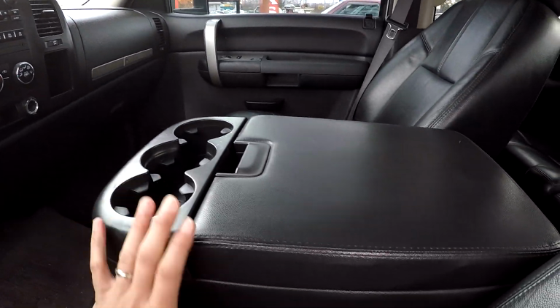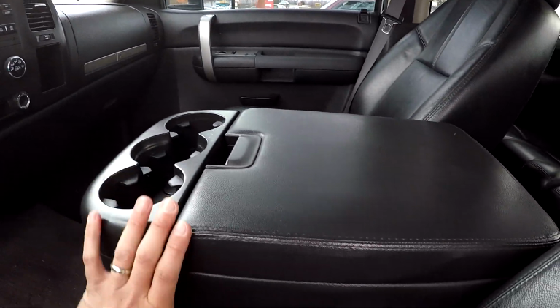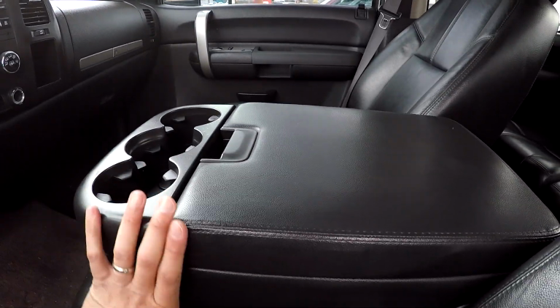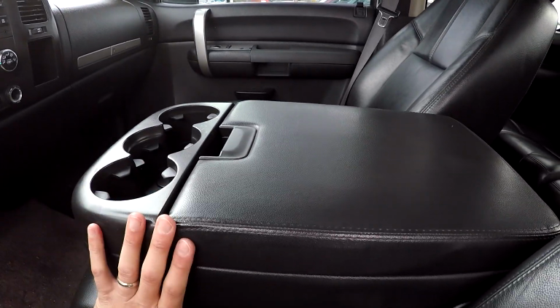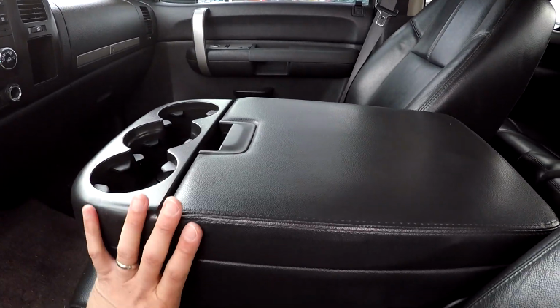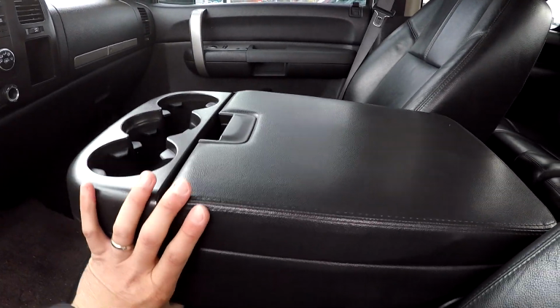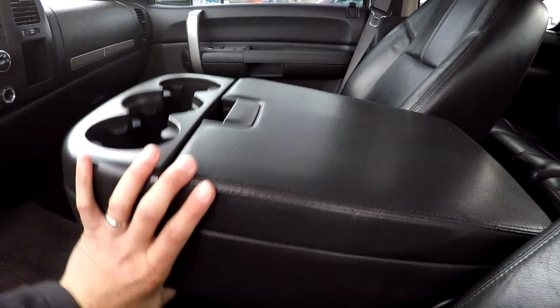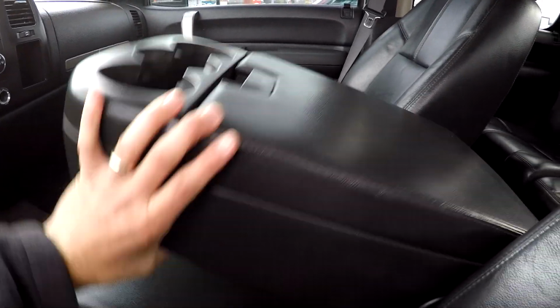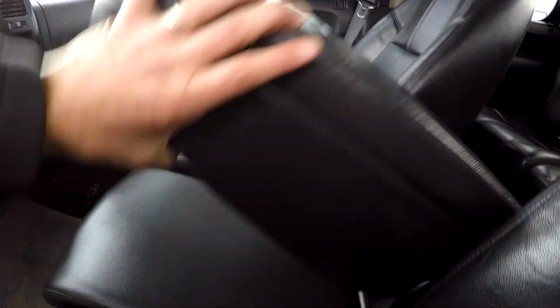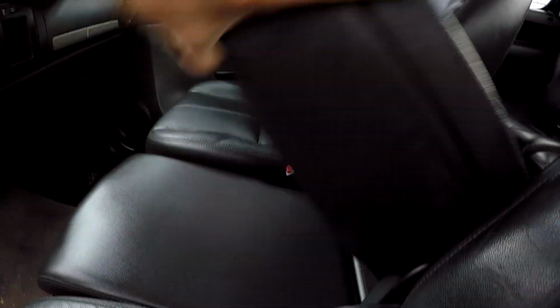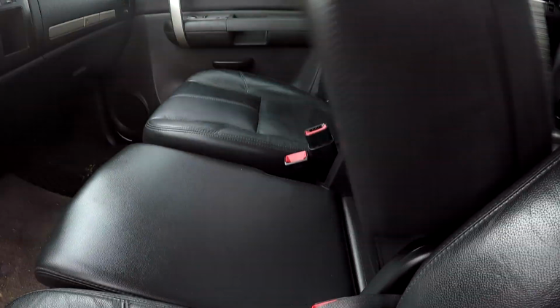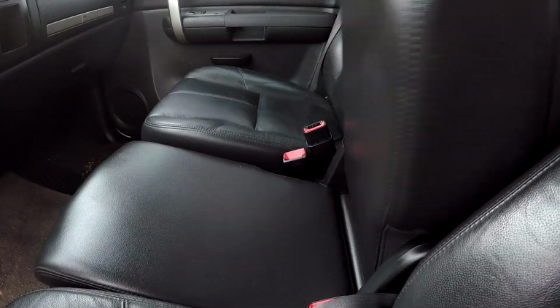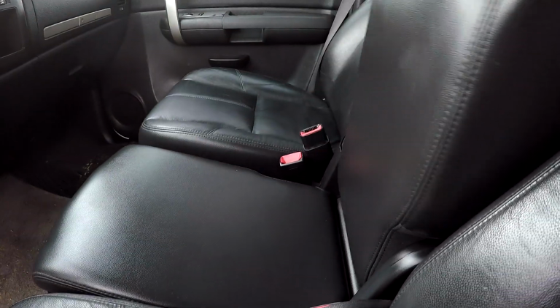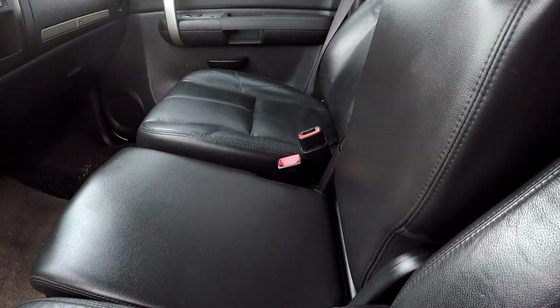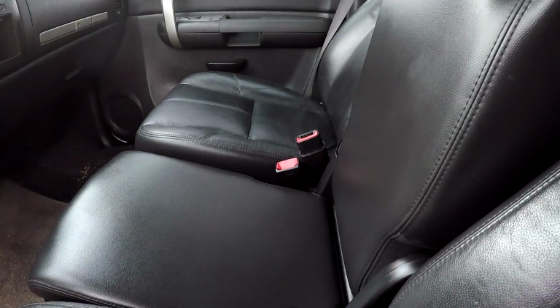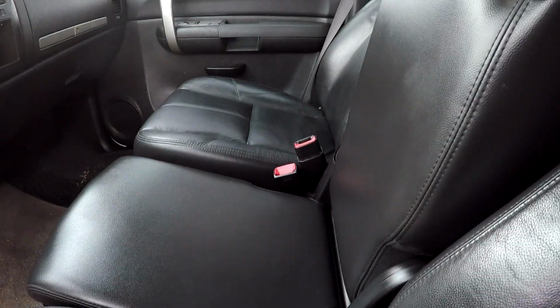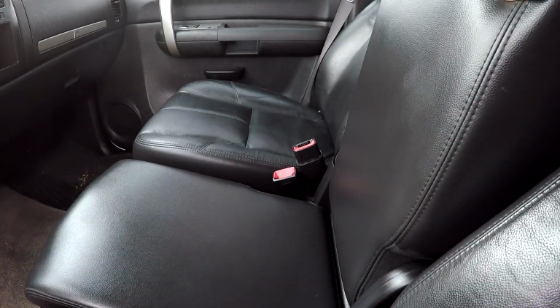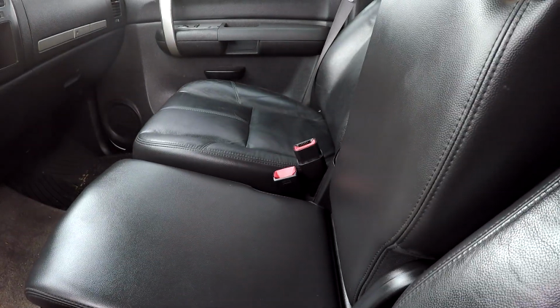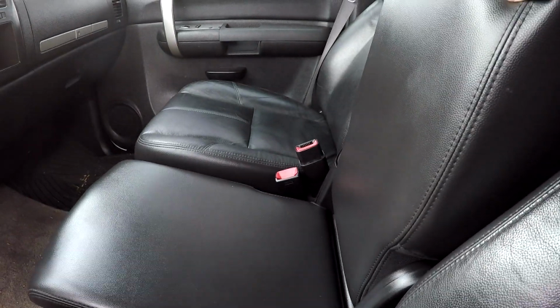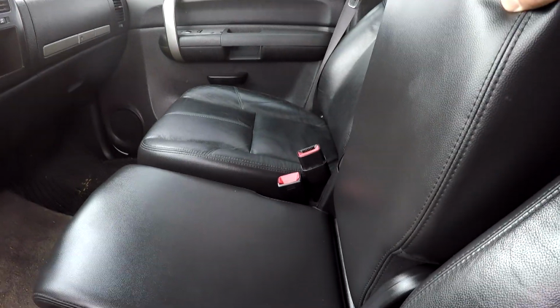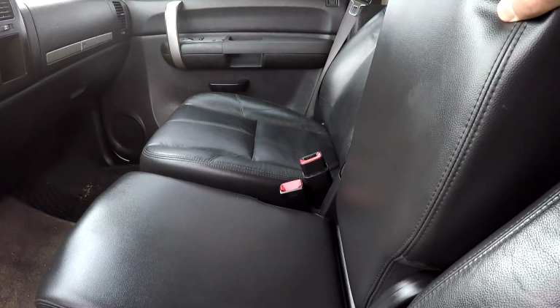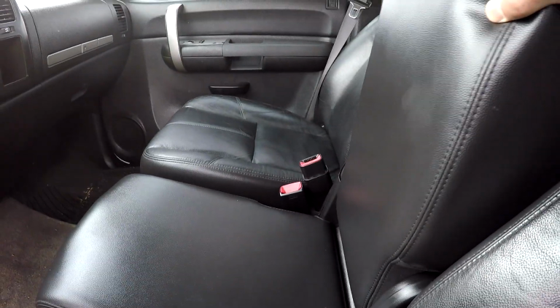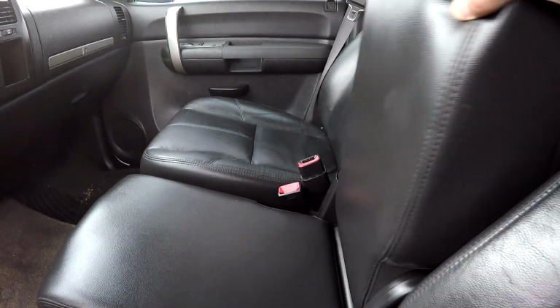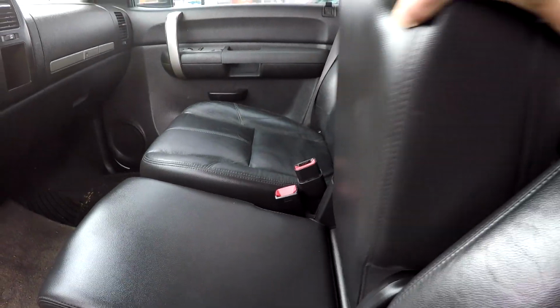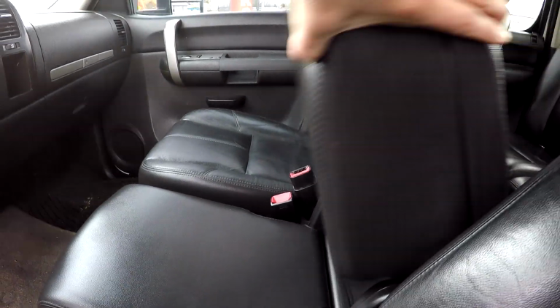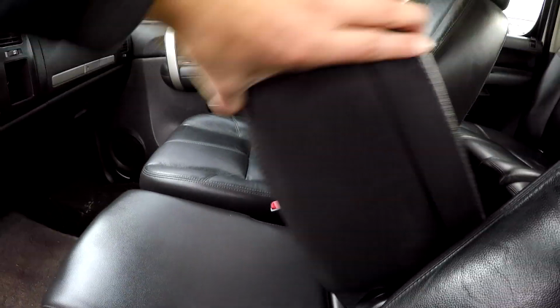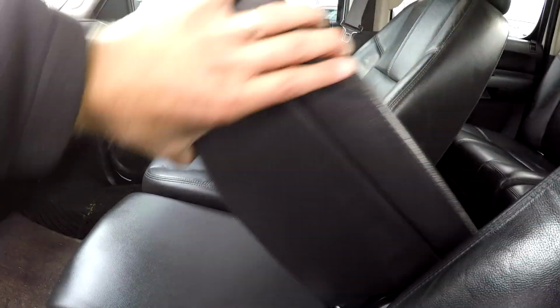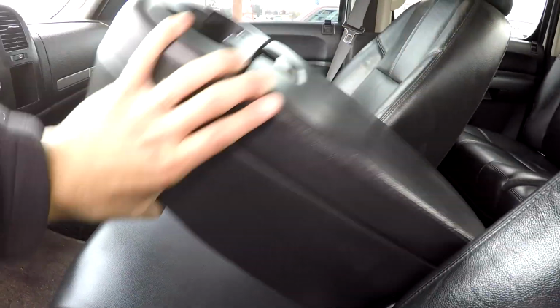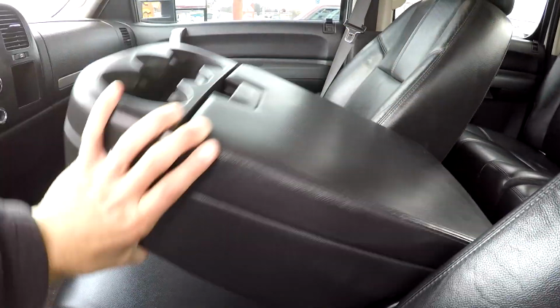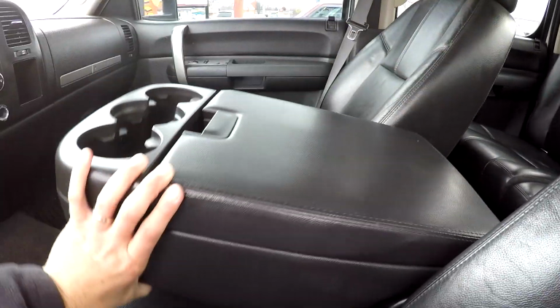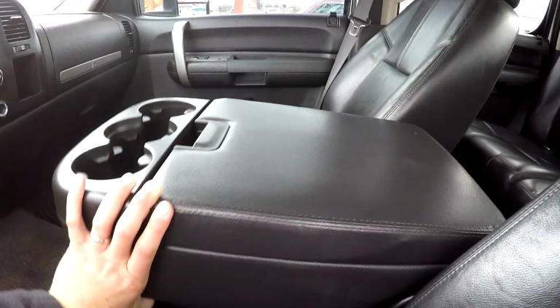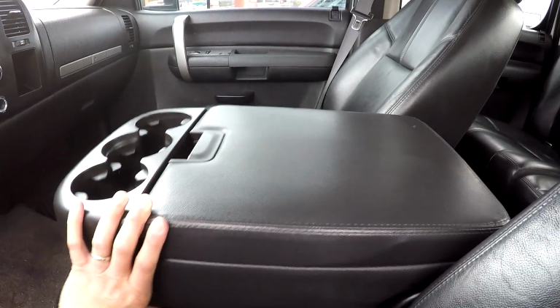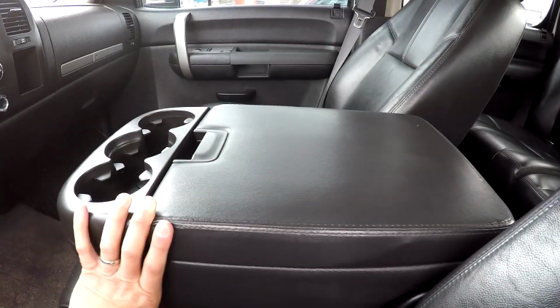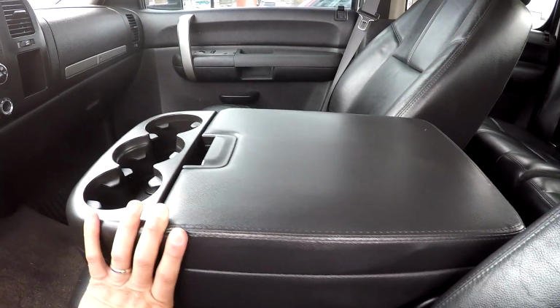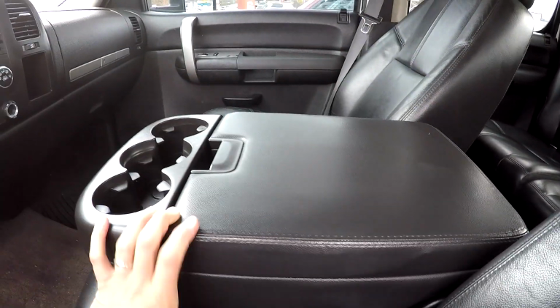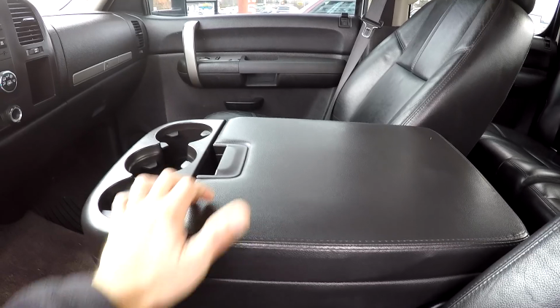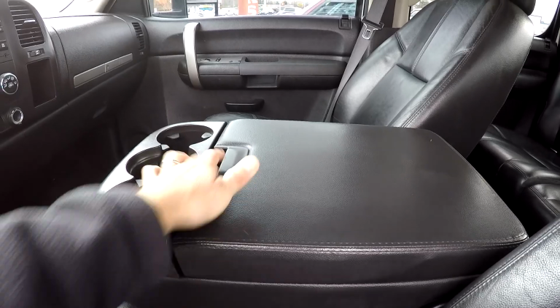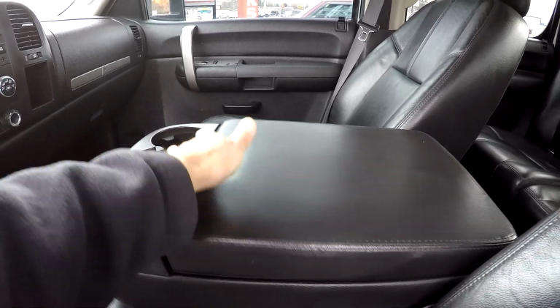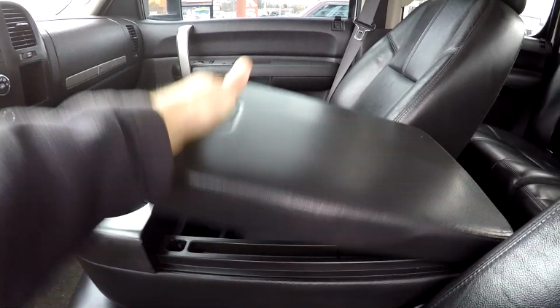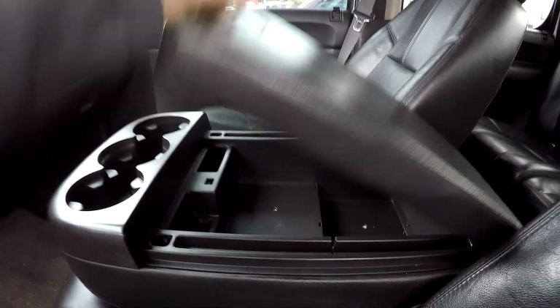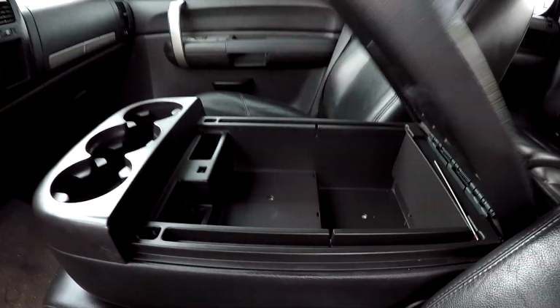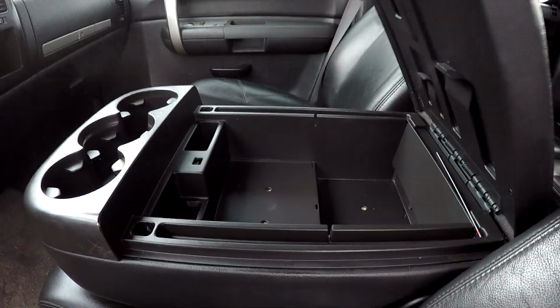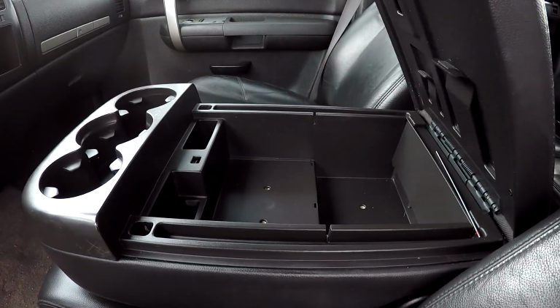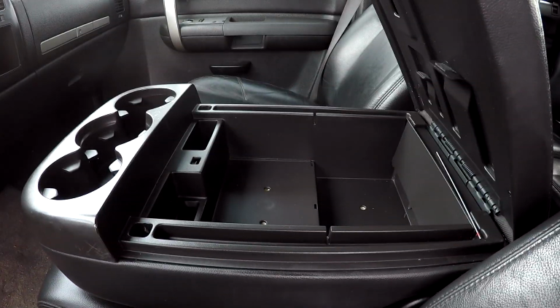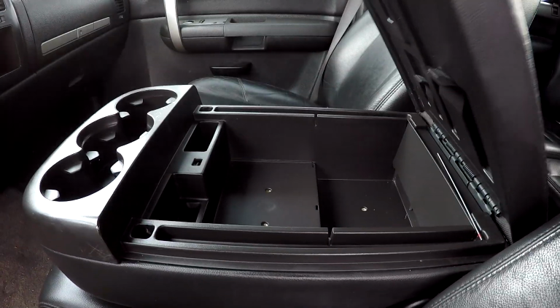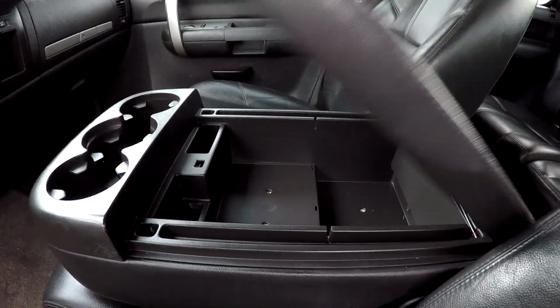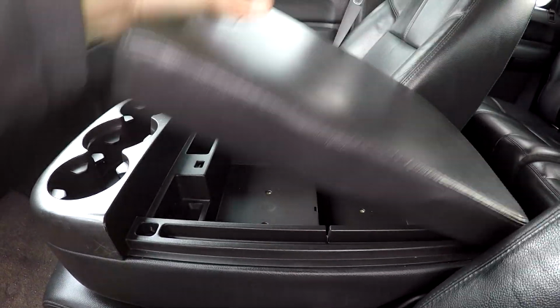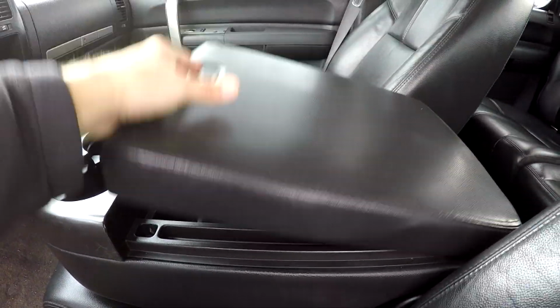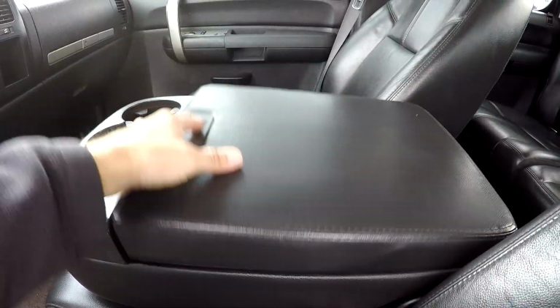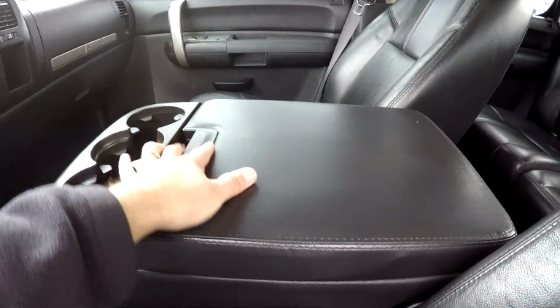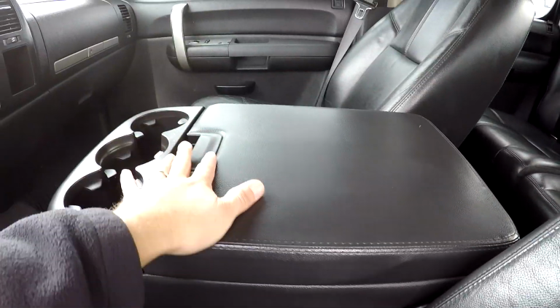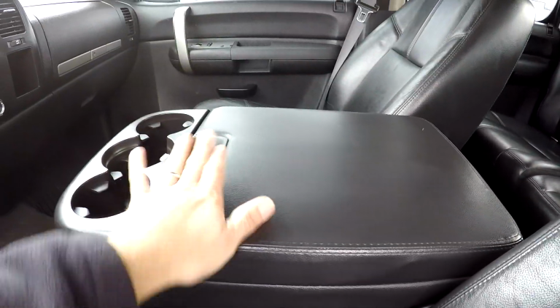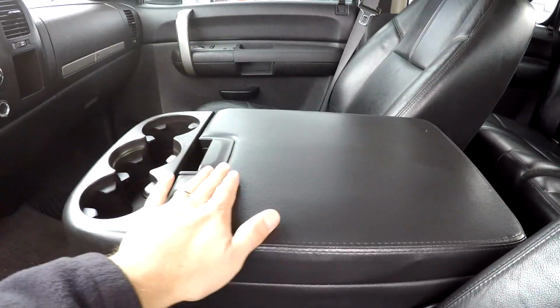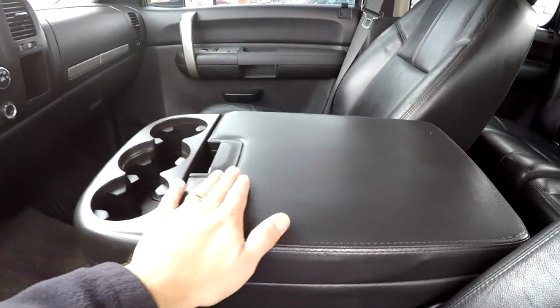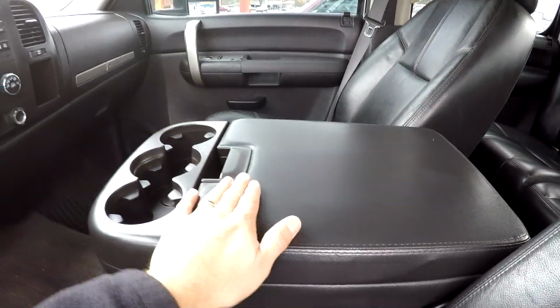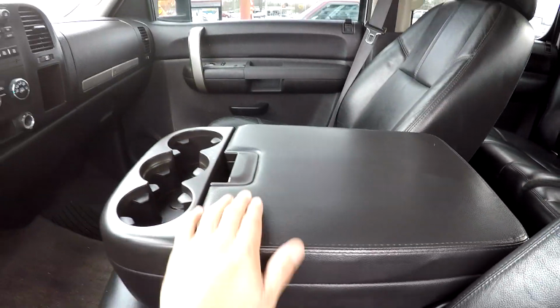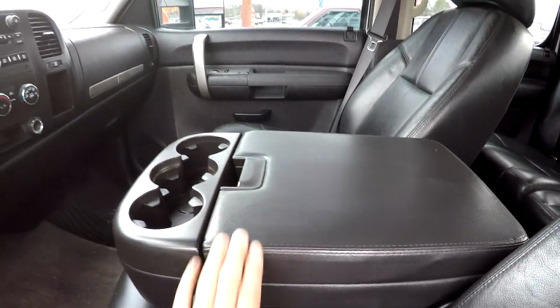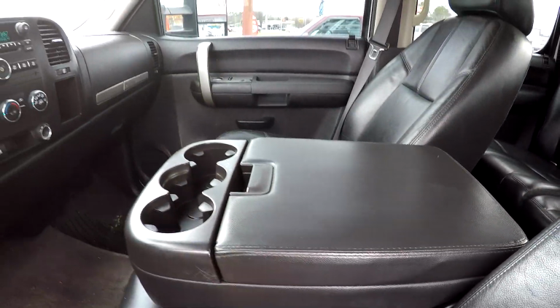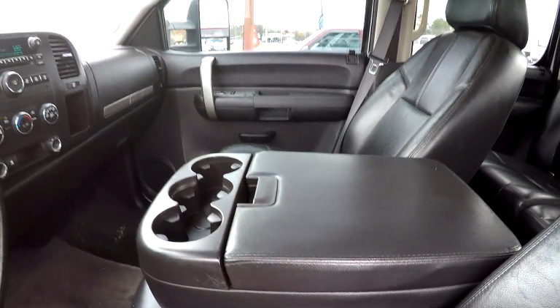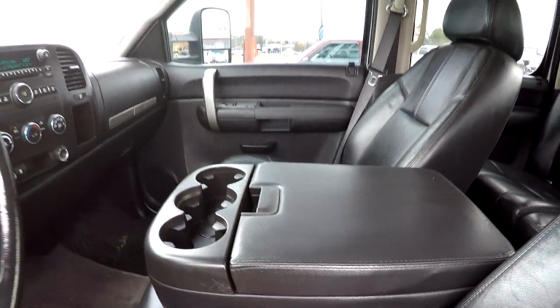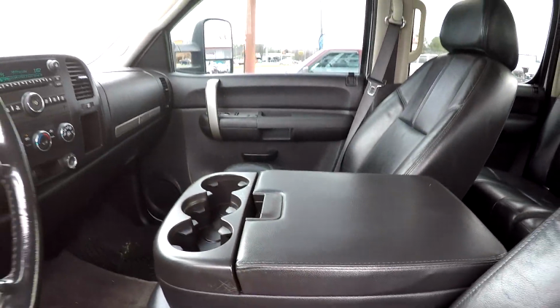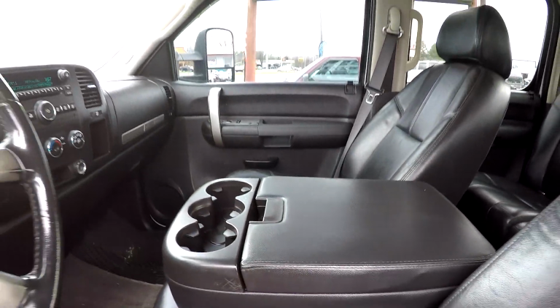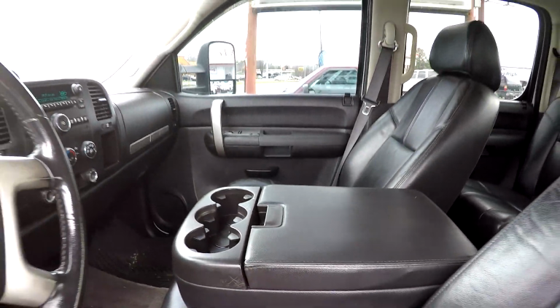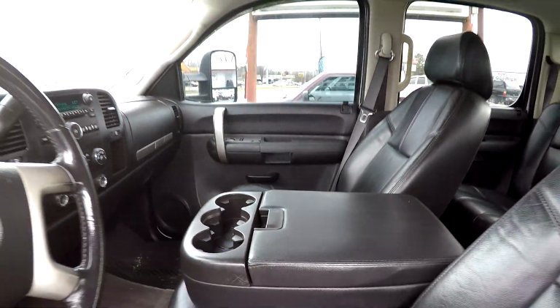Now this is the six passenger arrangement, so we've got that full bench seat up front. Got some additional storage in that armrest as well.